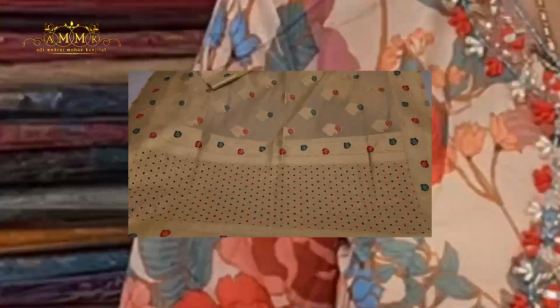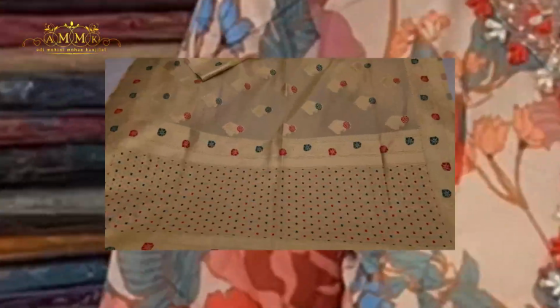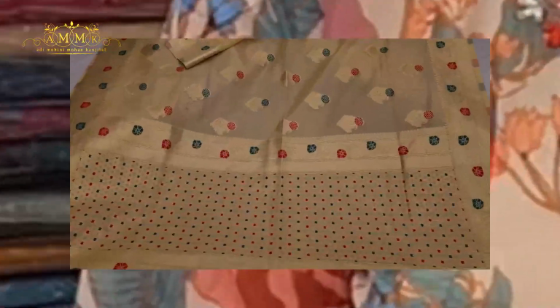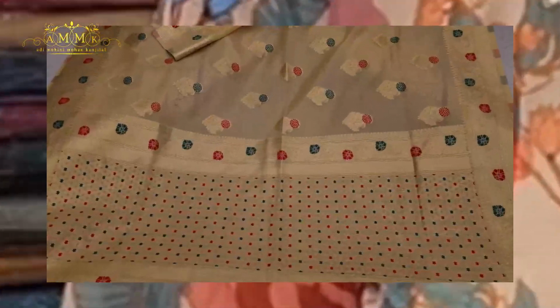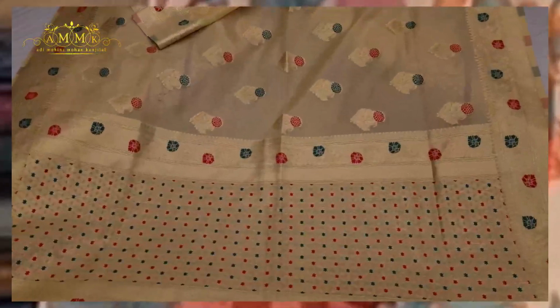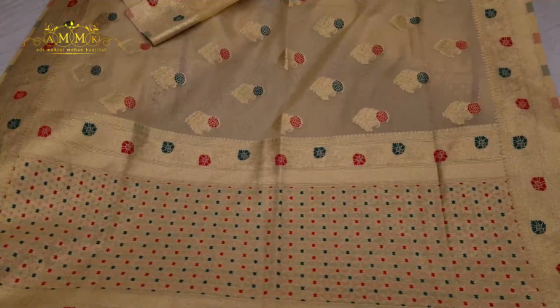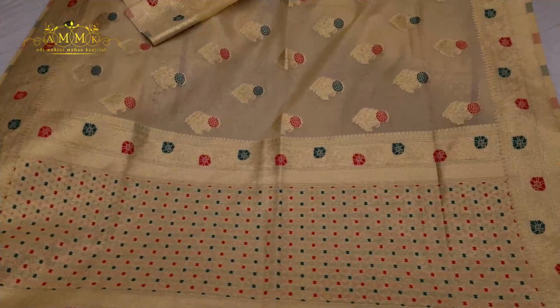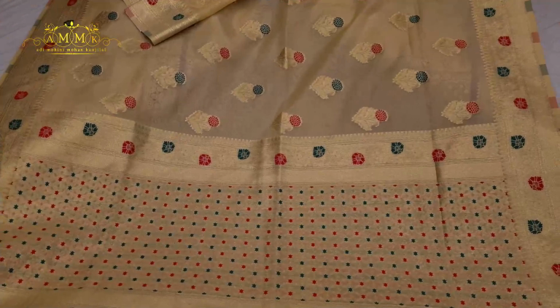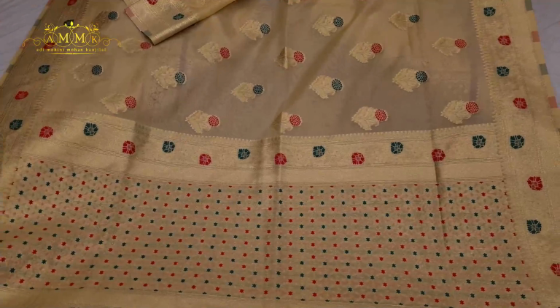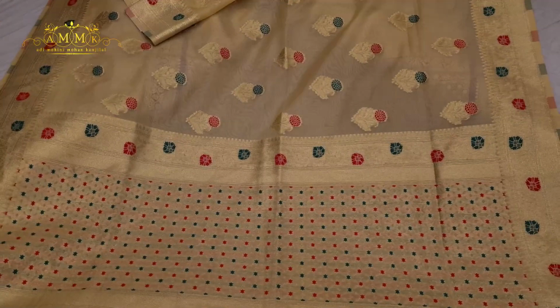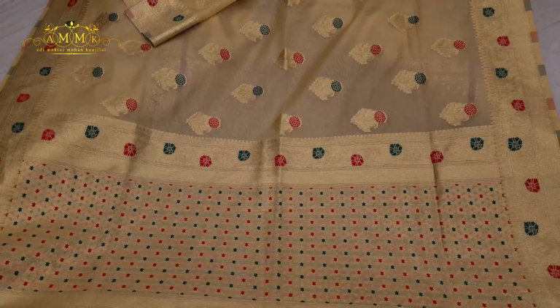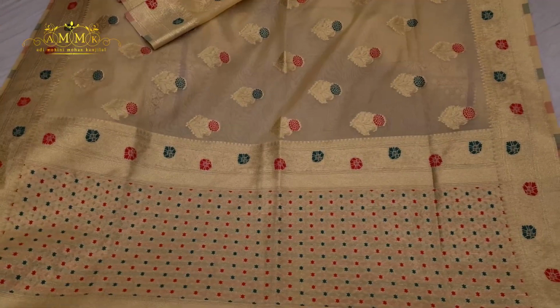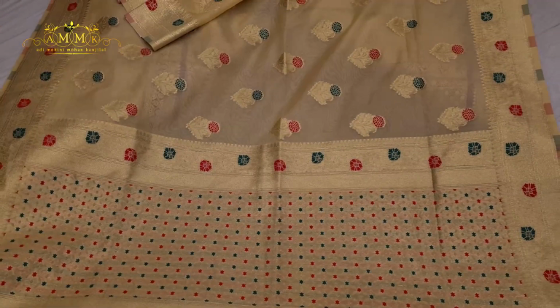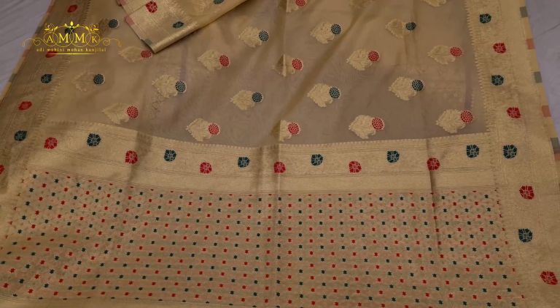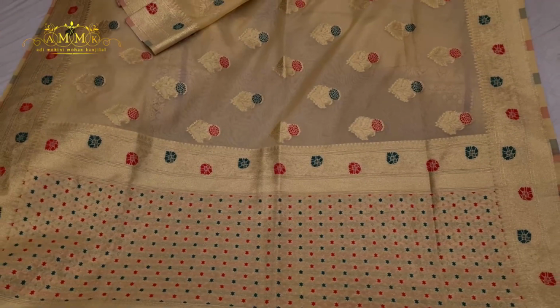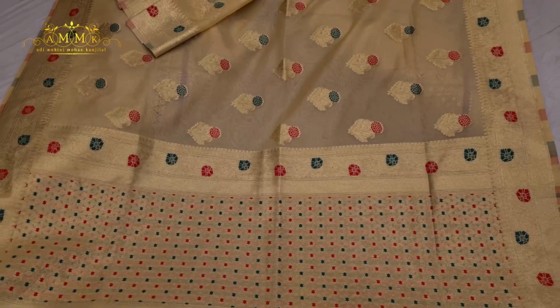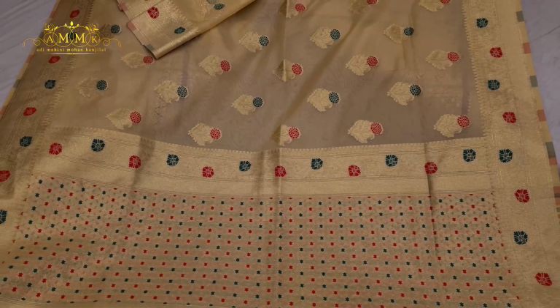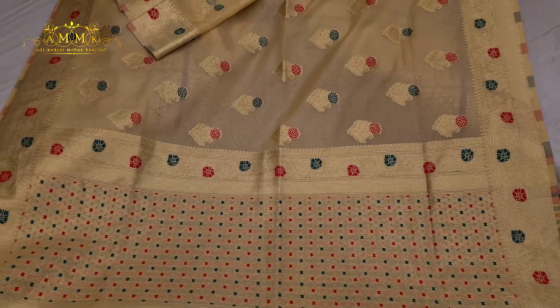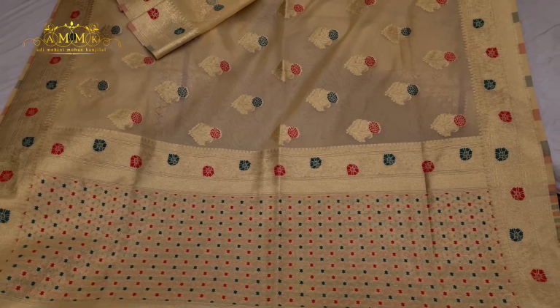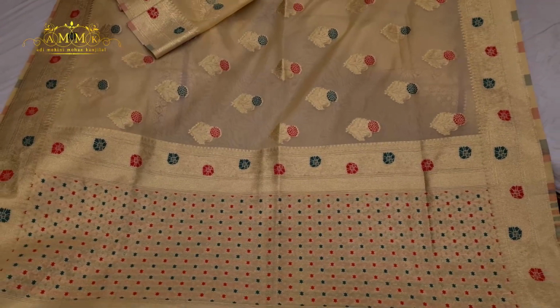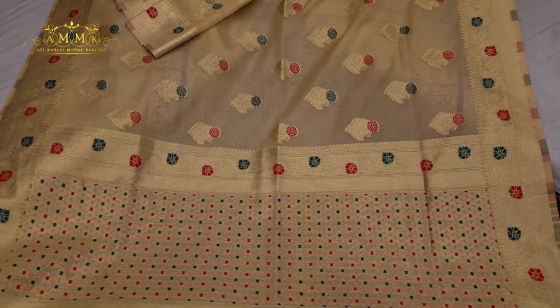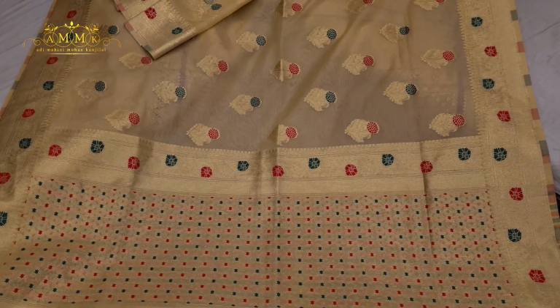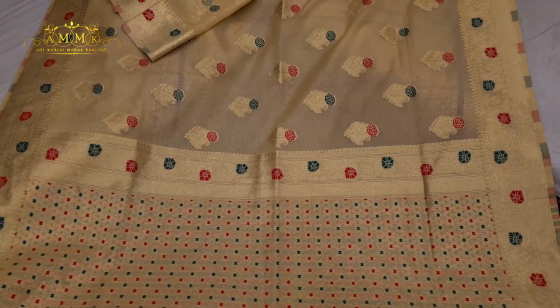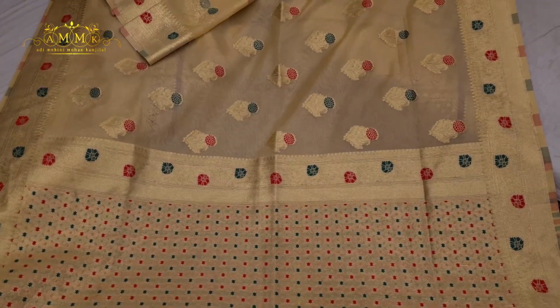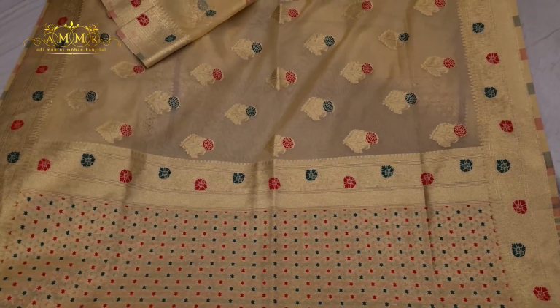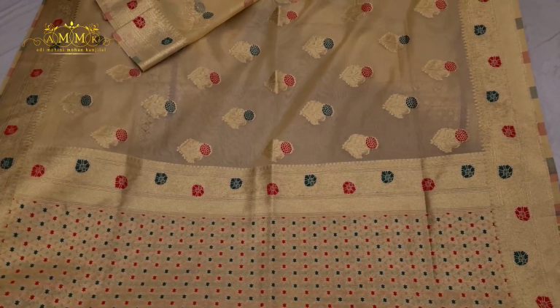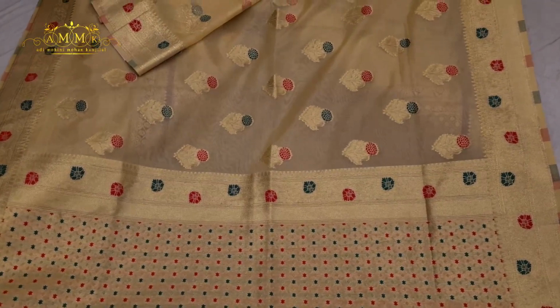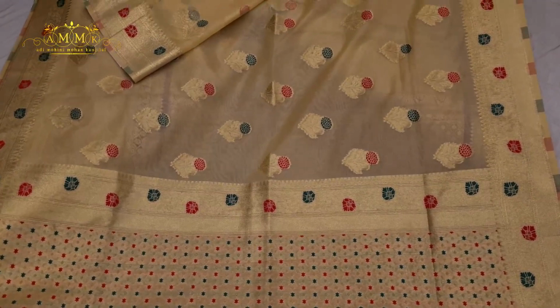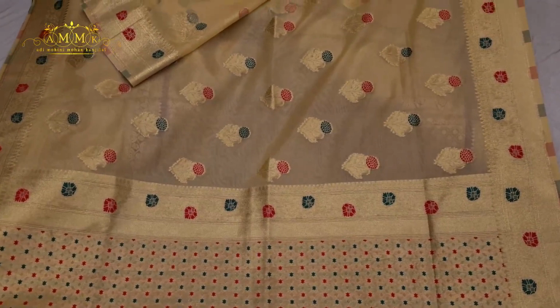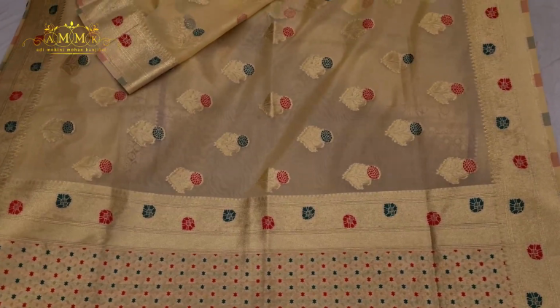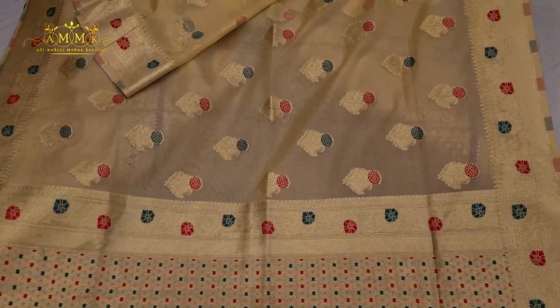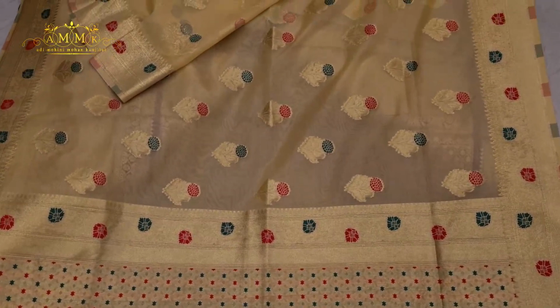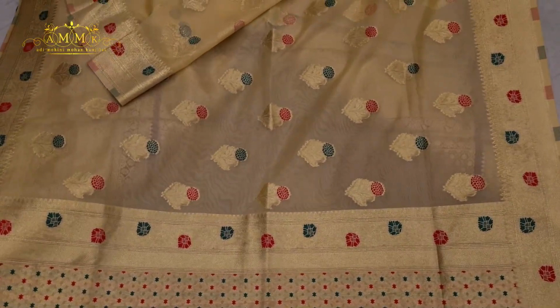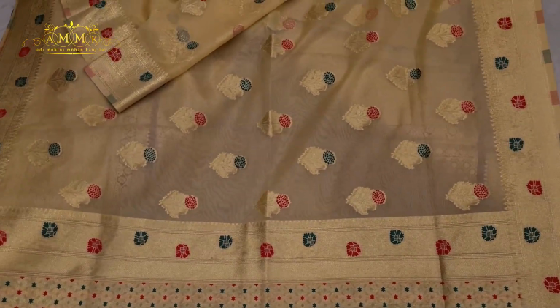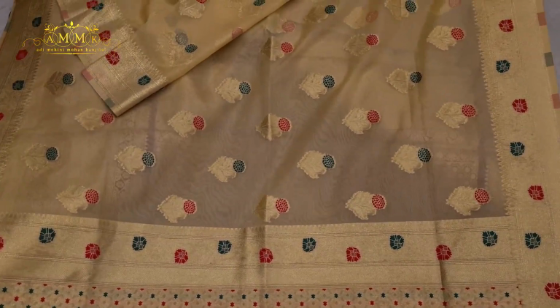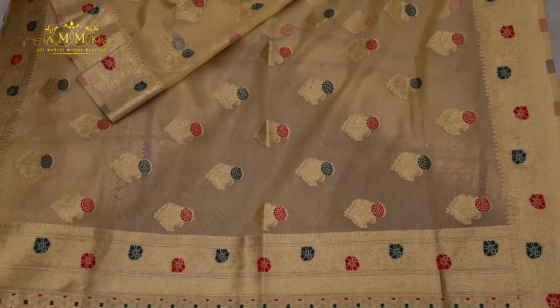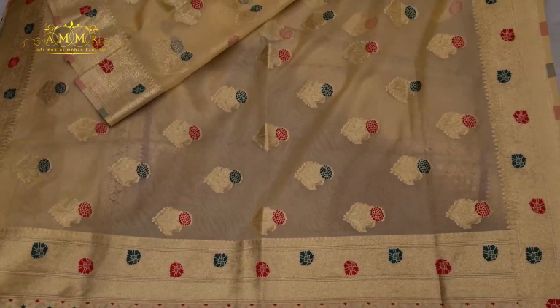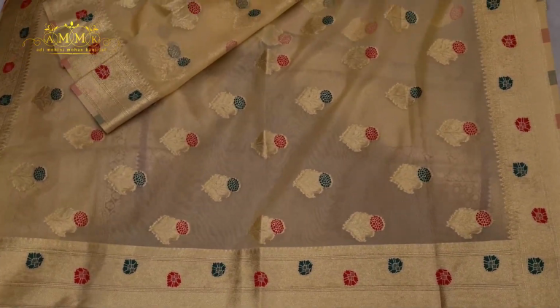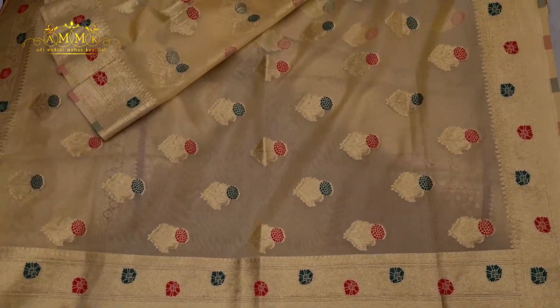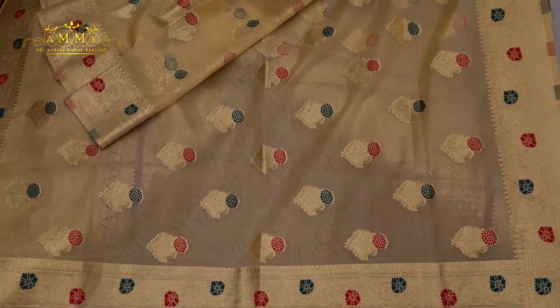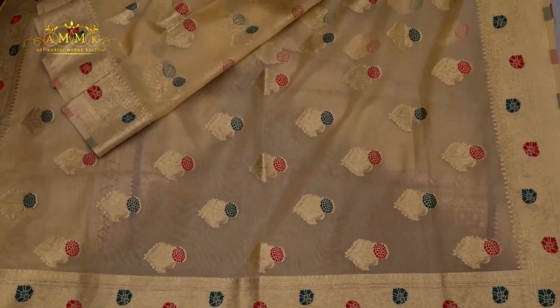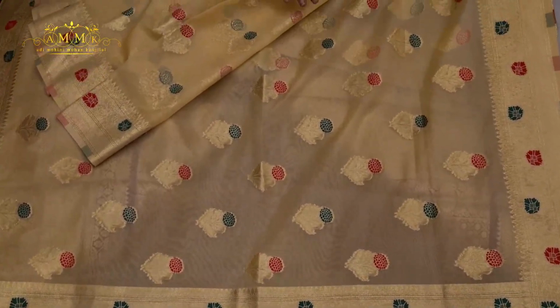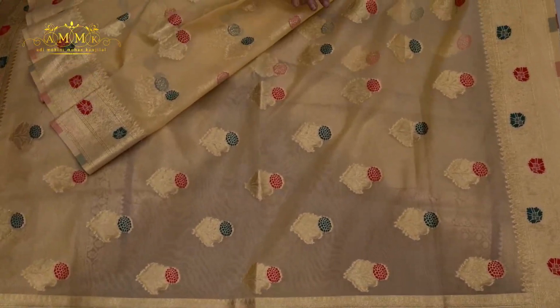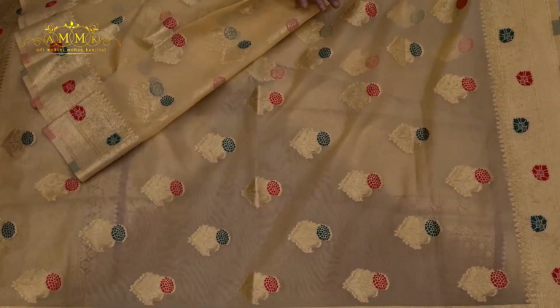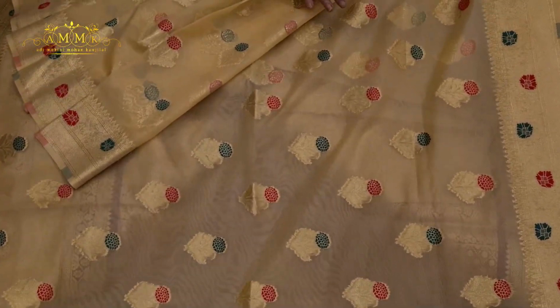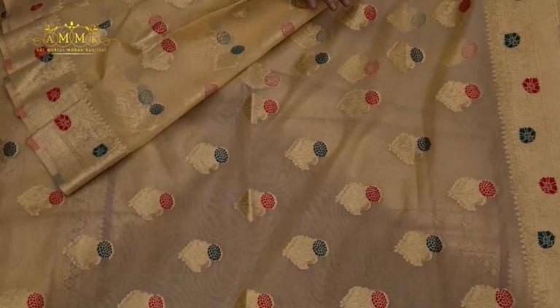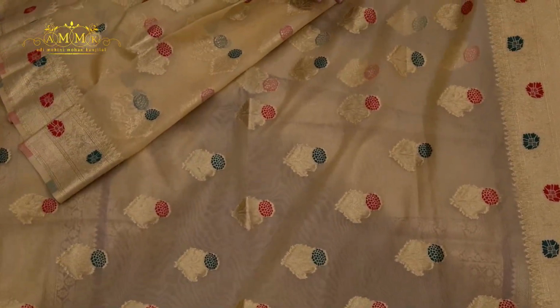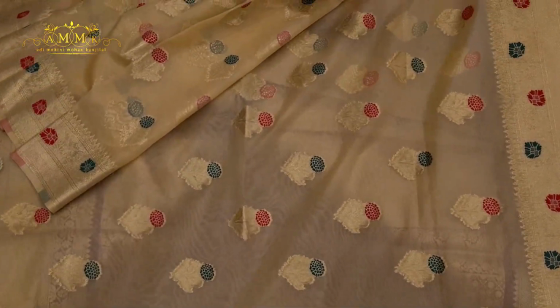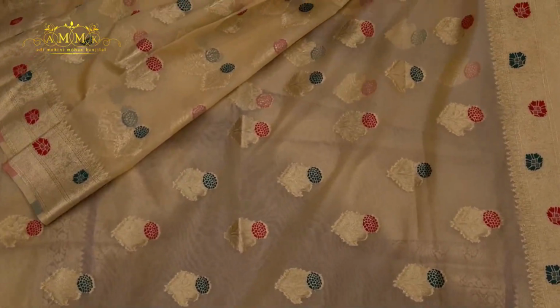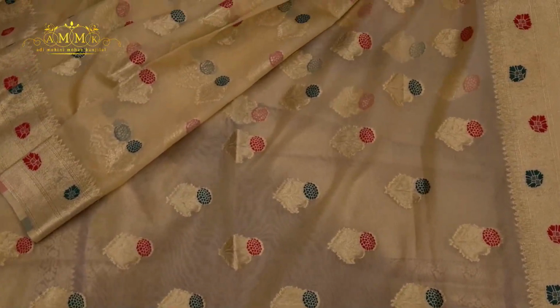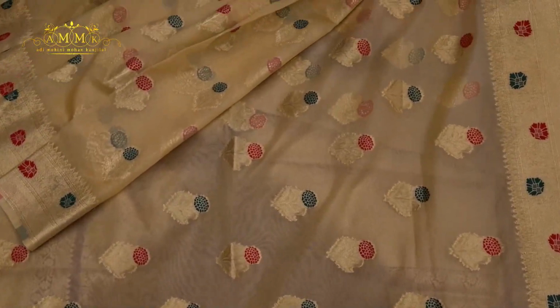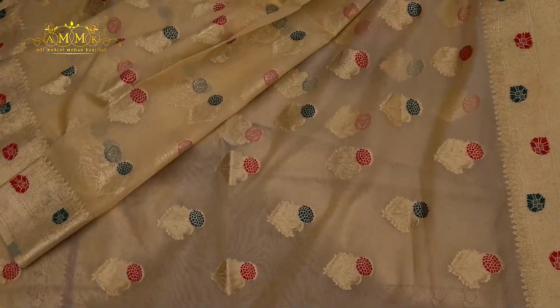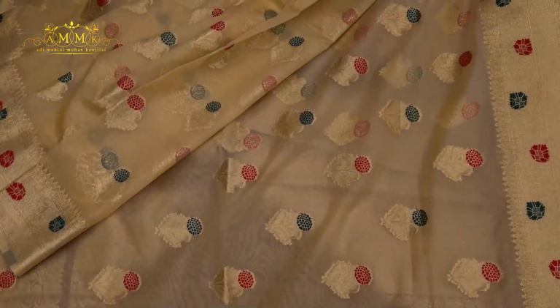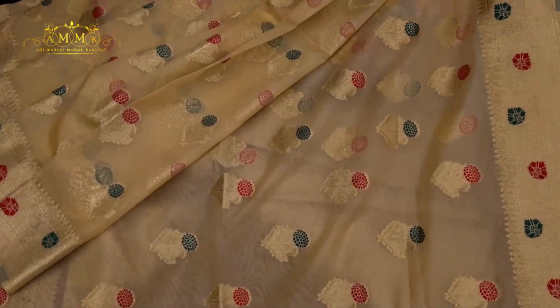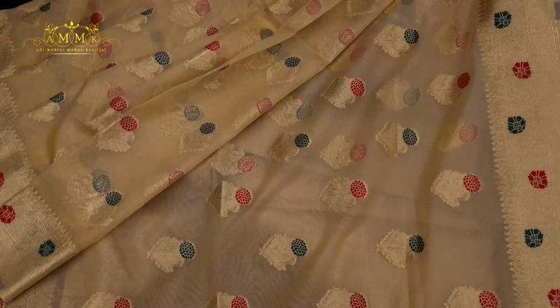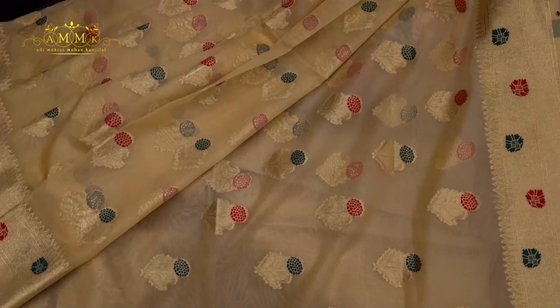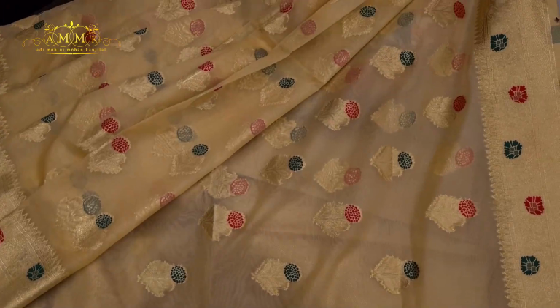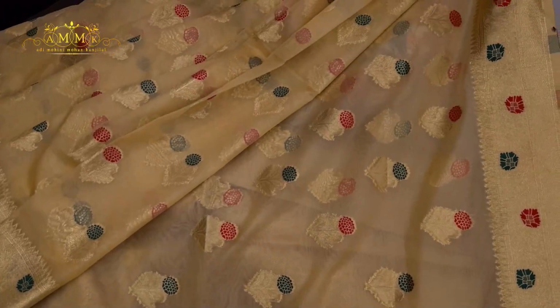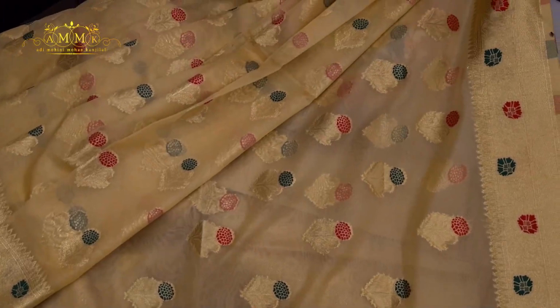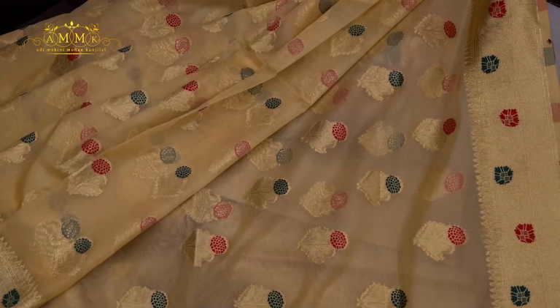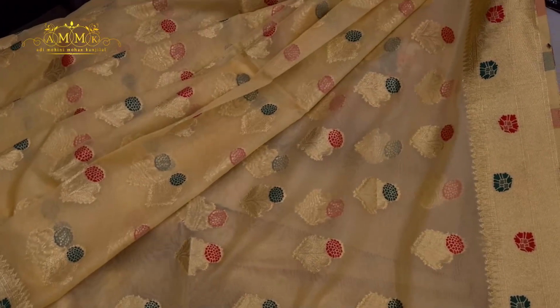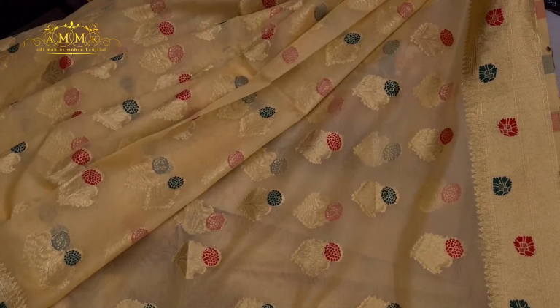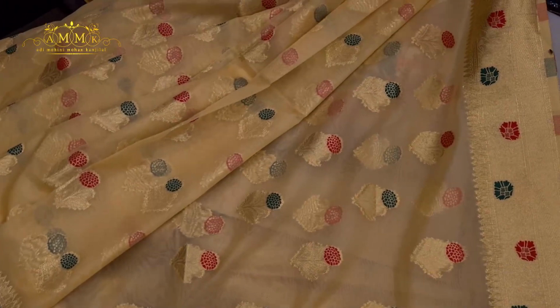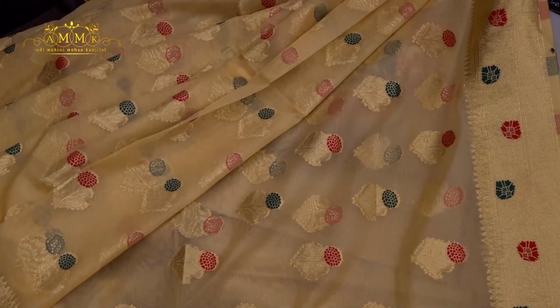It is a traditional collection with a party wear look. This is a gold and beige color — it is magical.